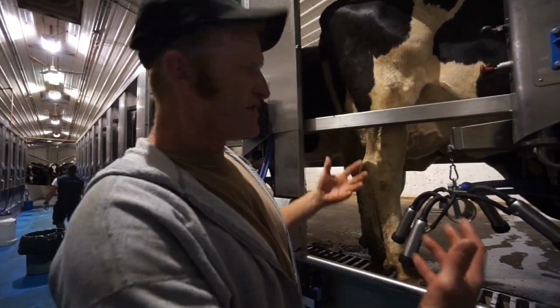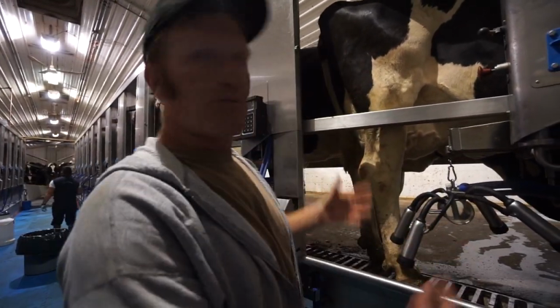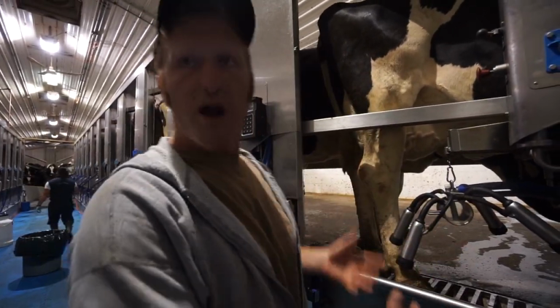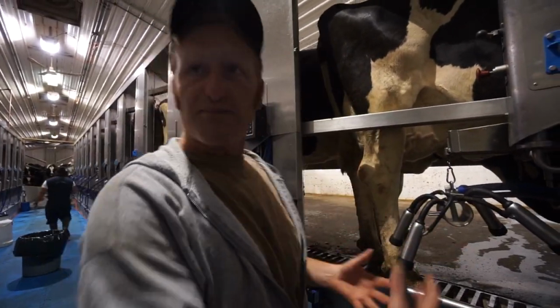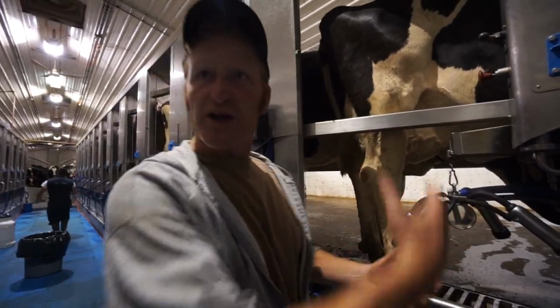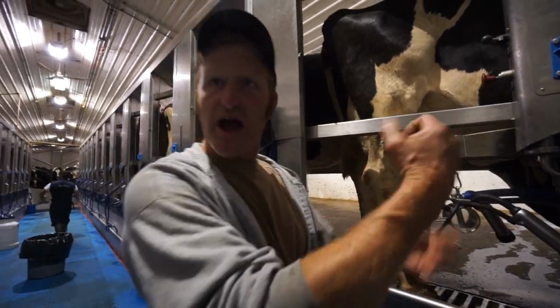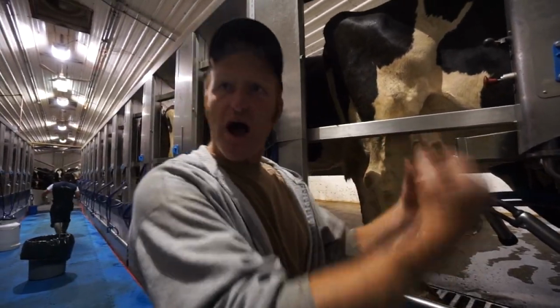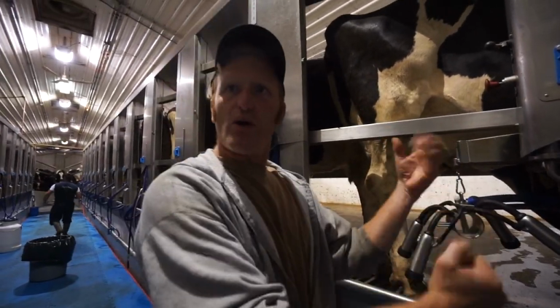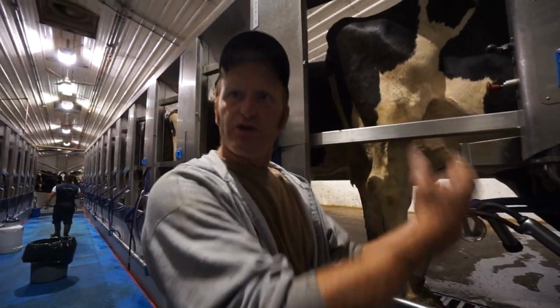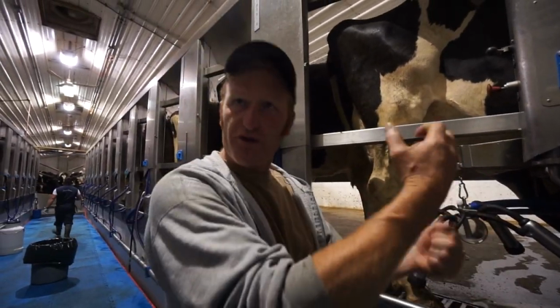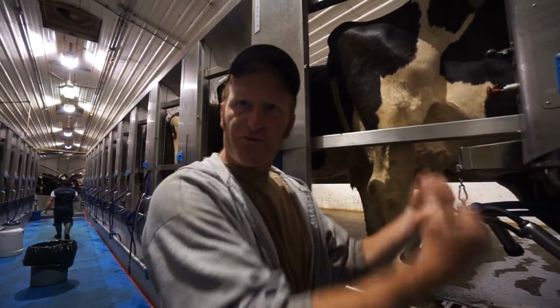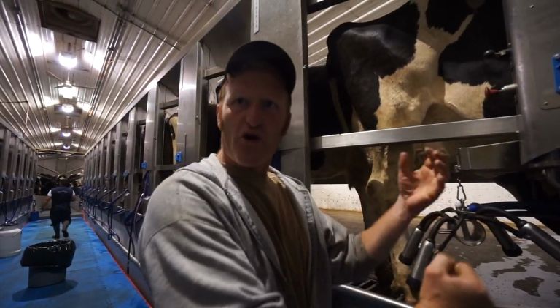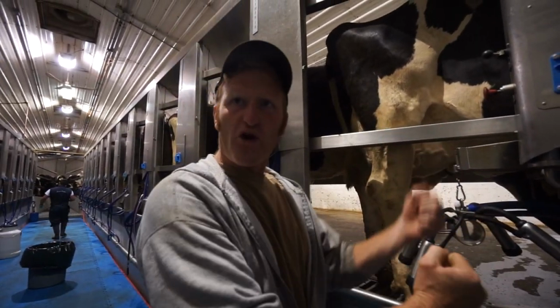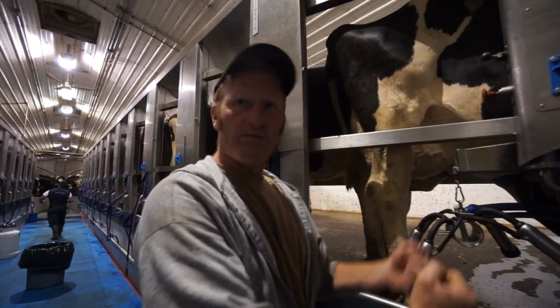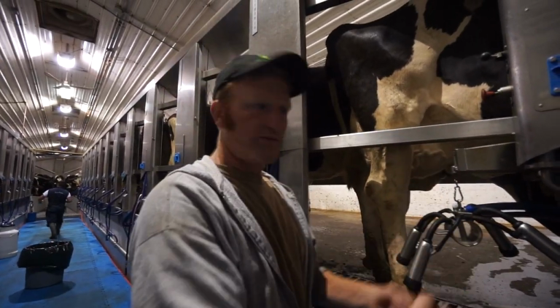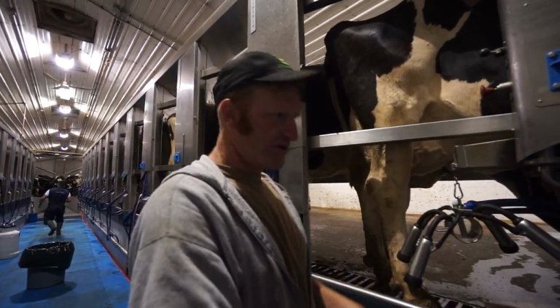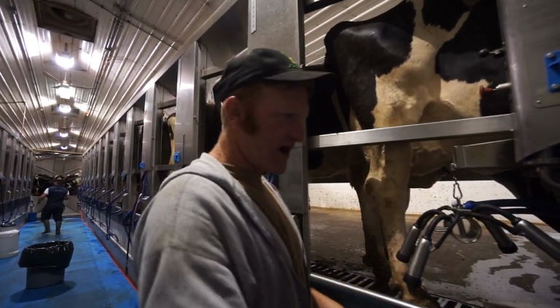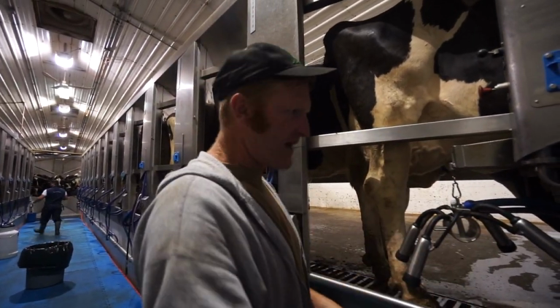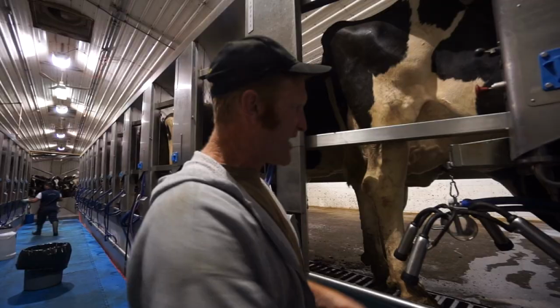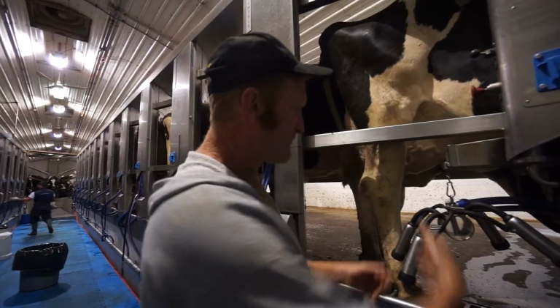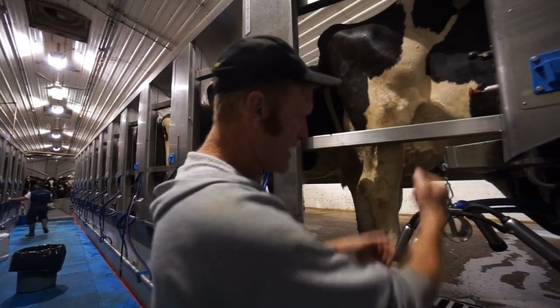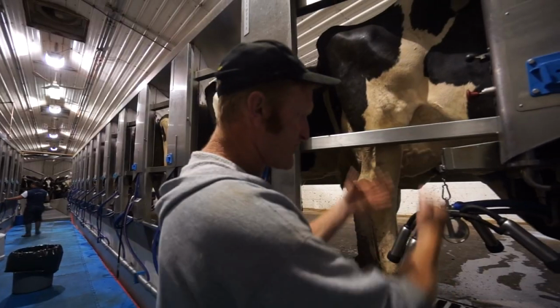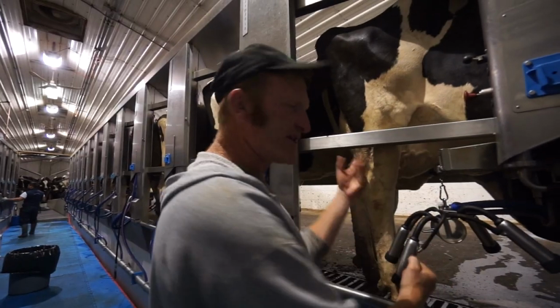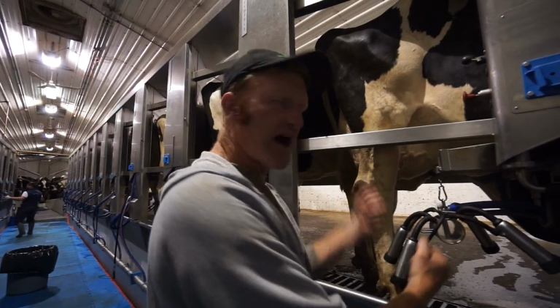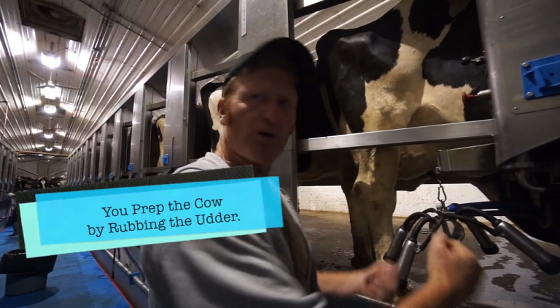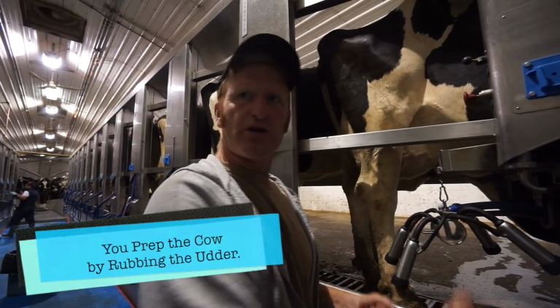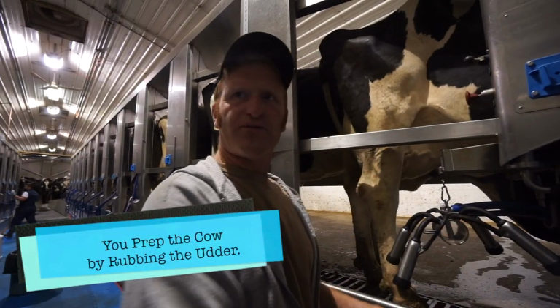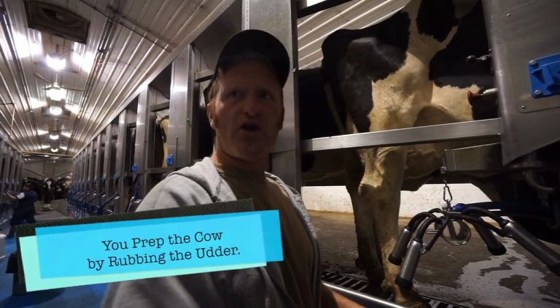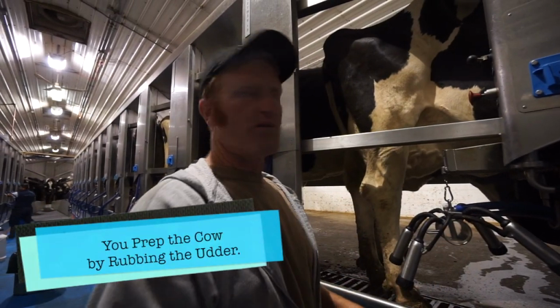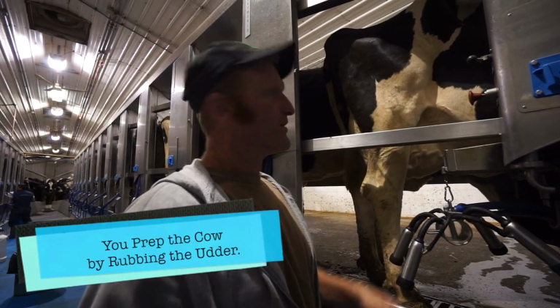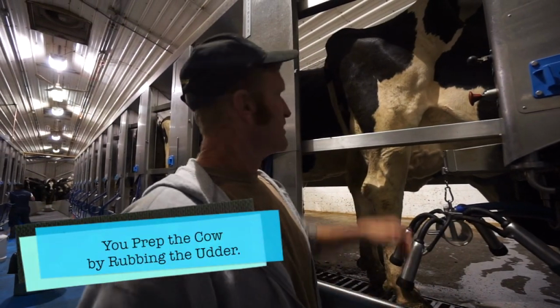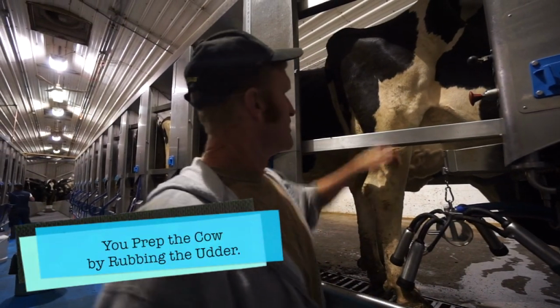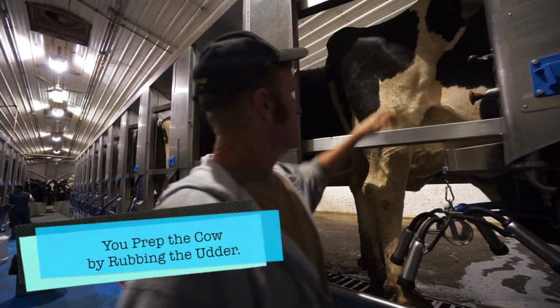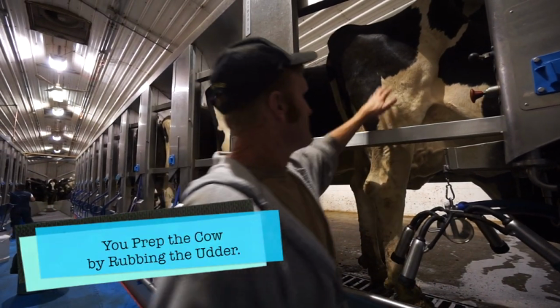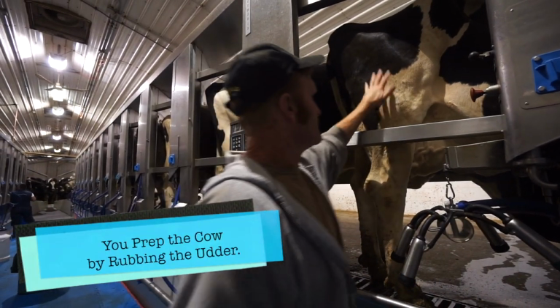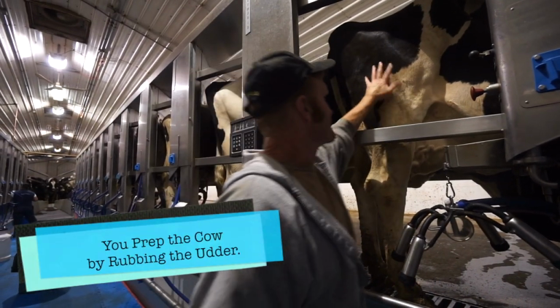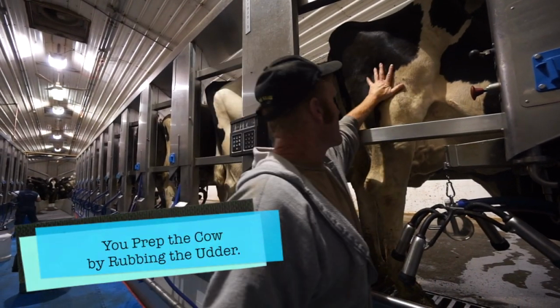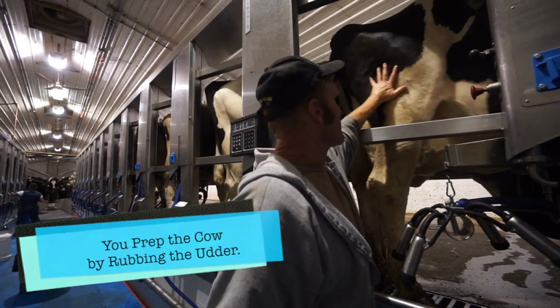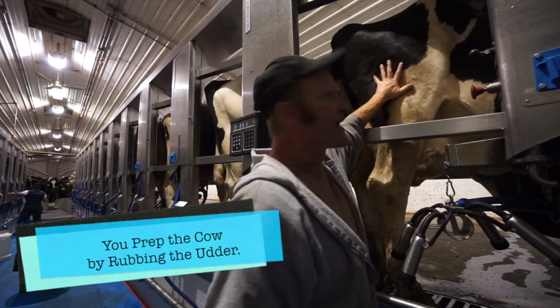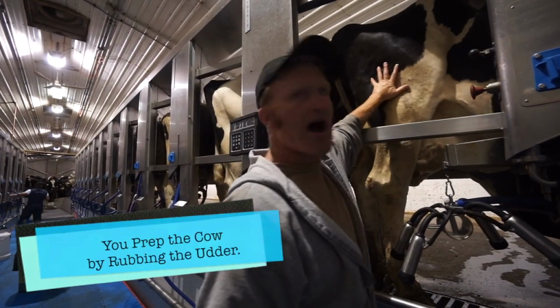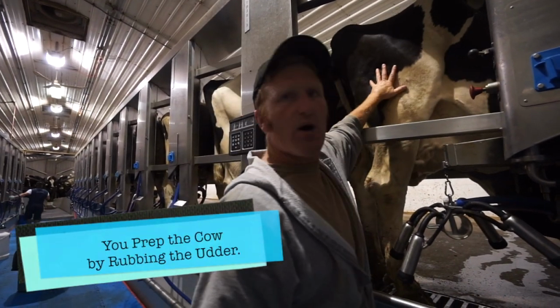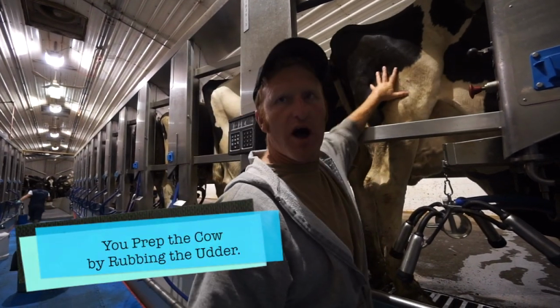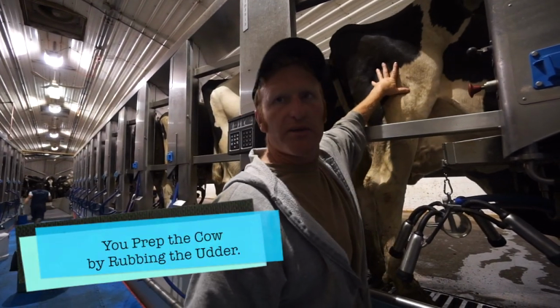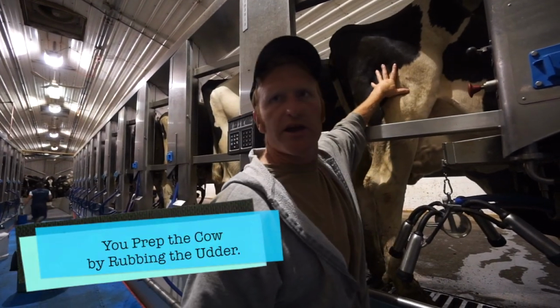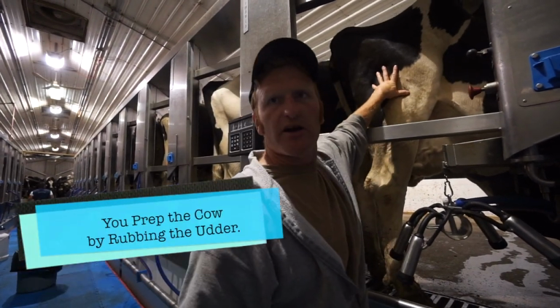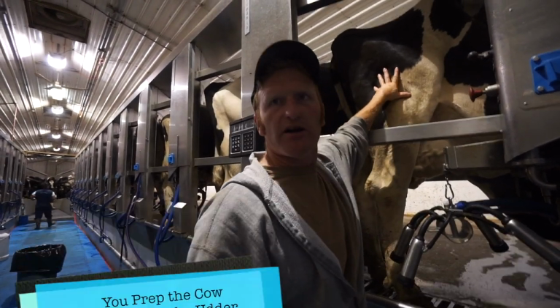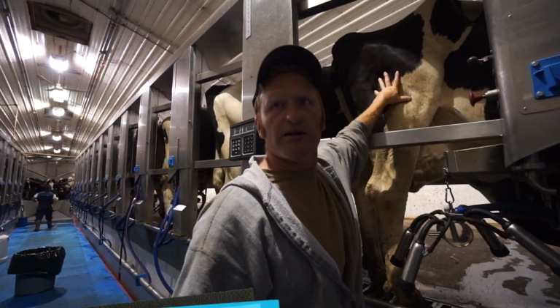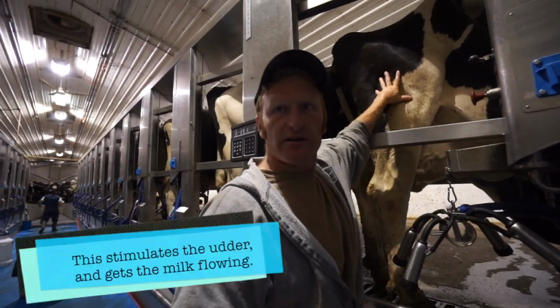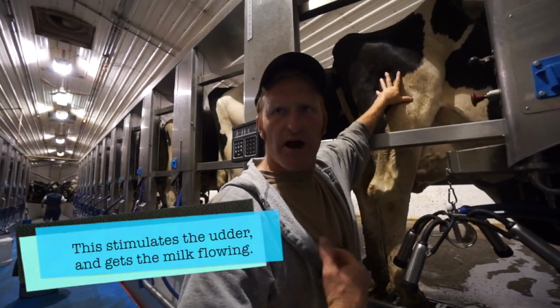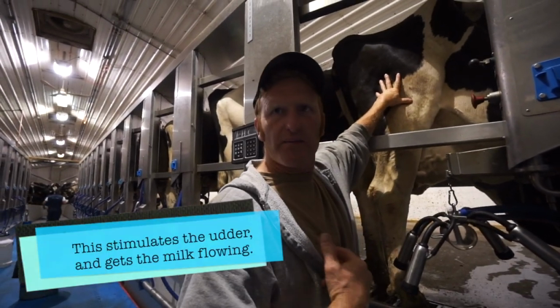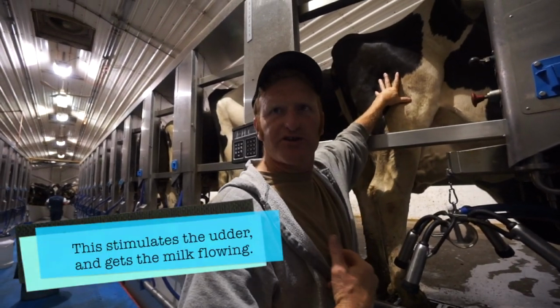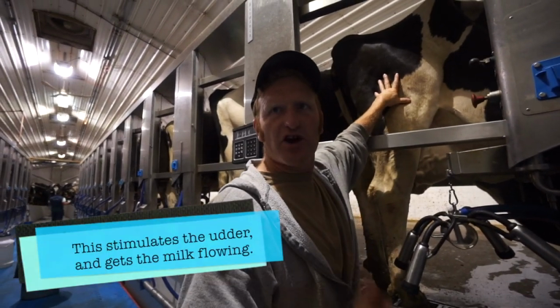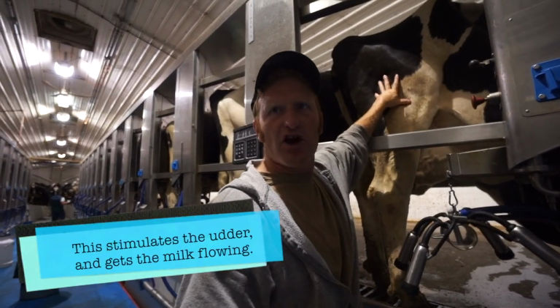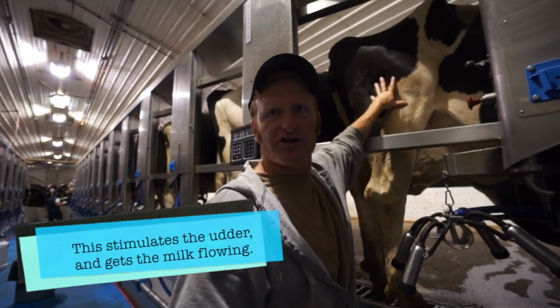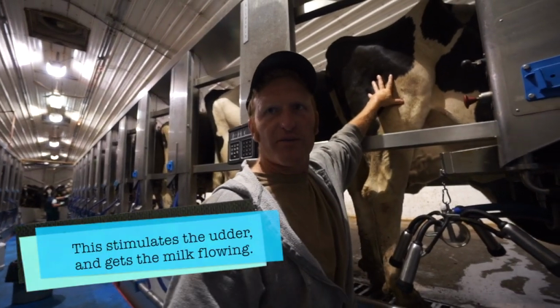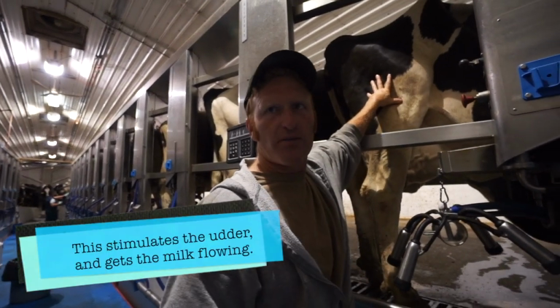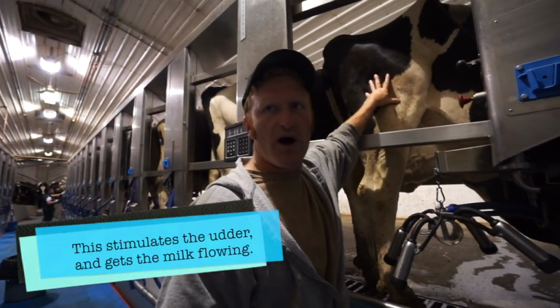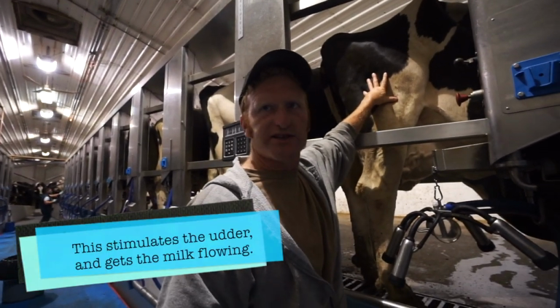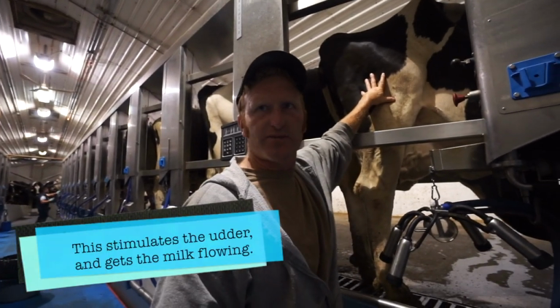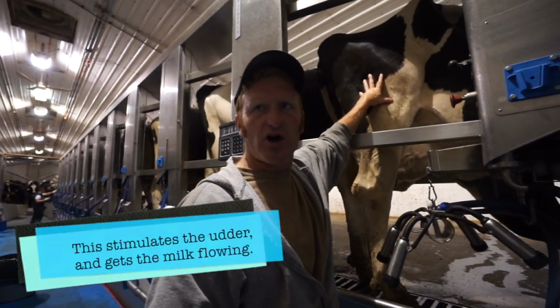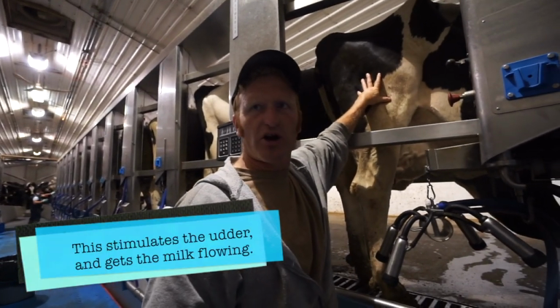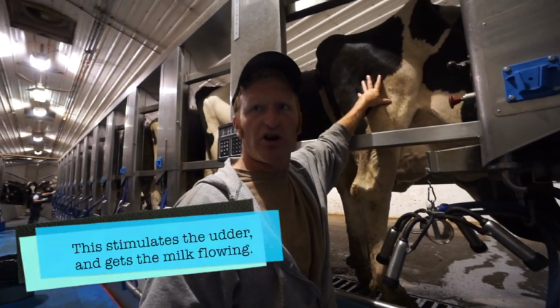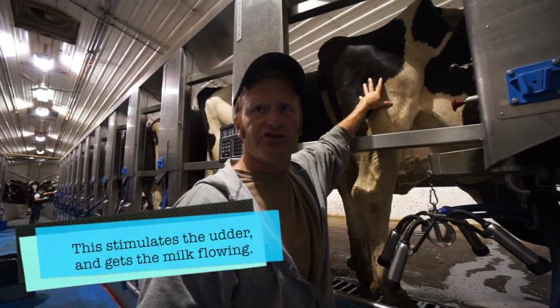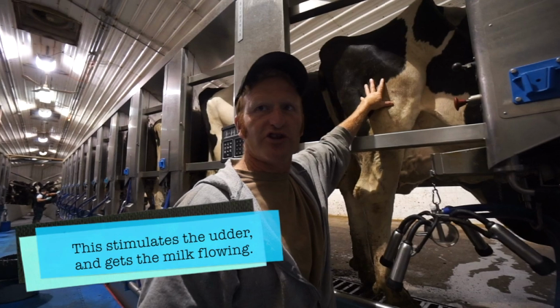You prep the cow, you're firm. You grab that tapered teat, you're firm. You tell the cow: I'm here, I'm in charge, I'm the boss, I'm not going to hurt you.